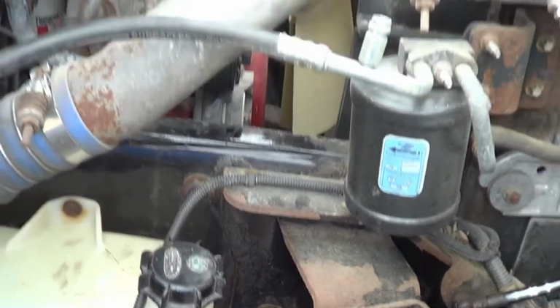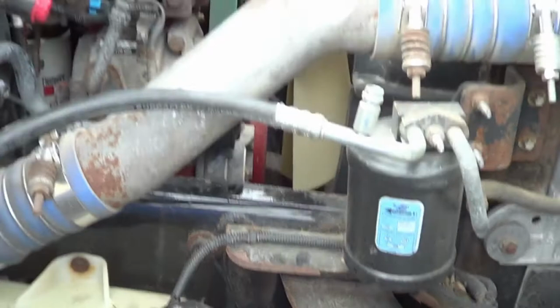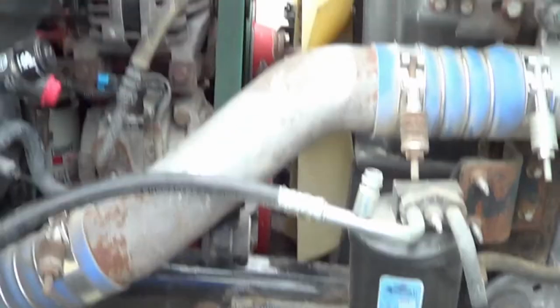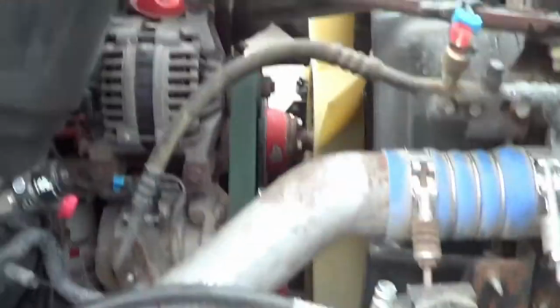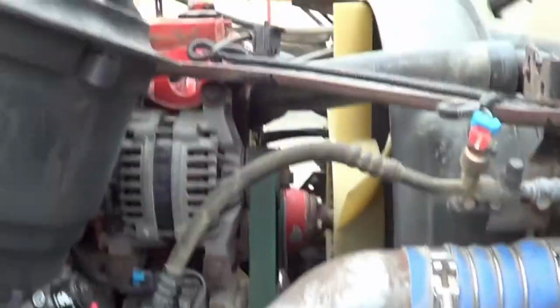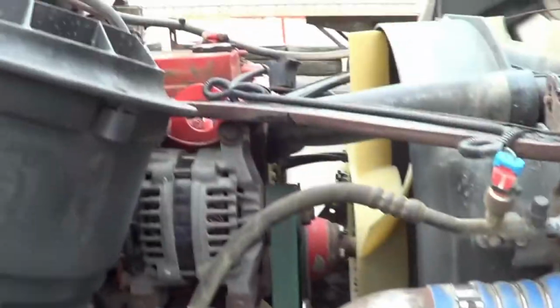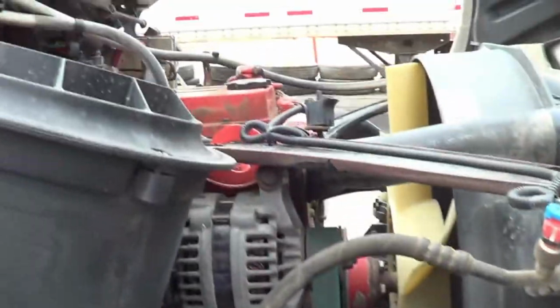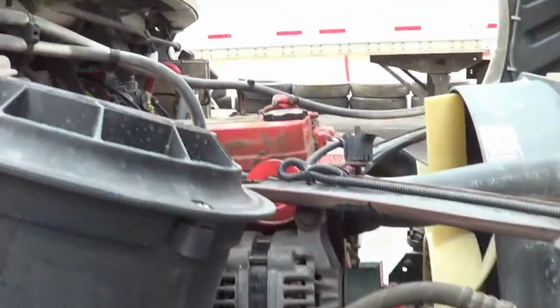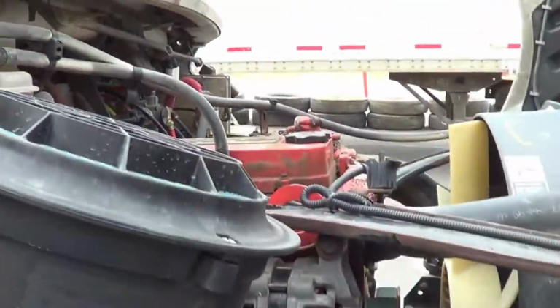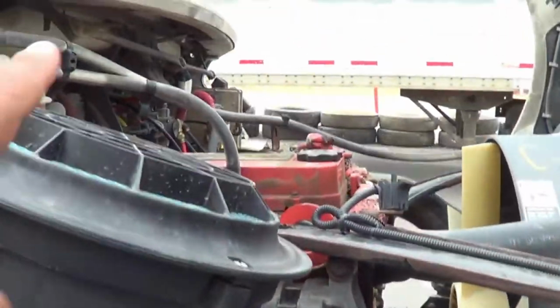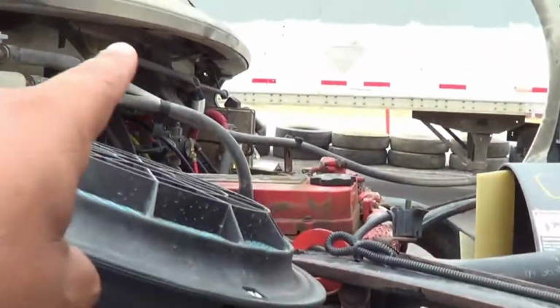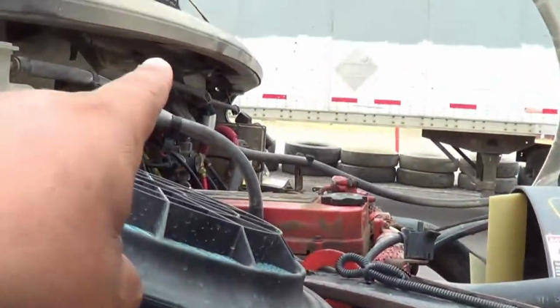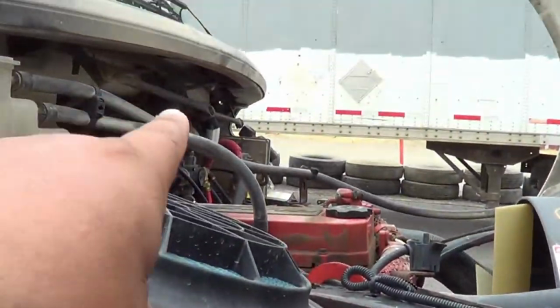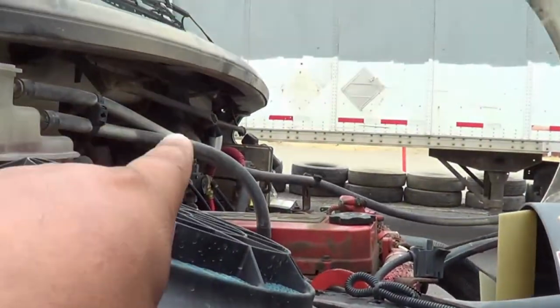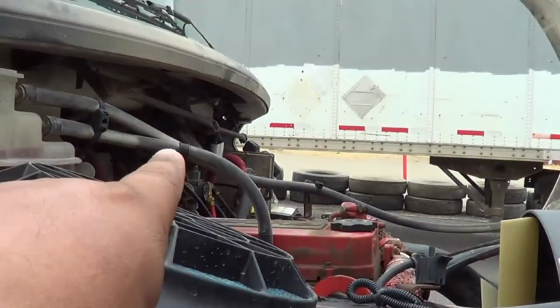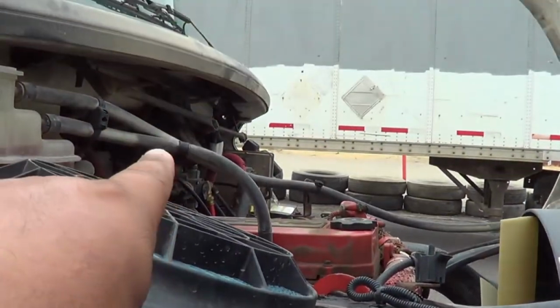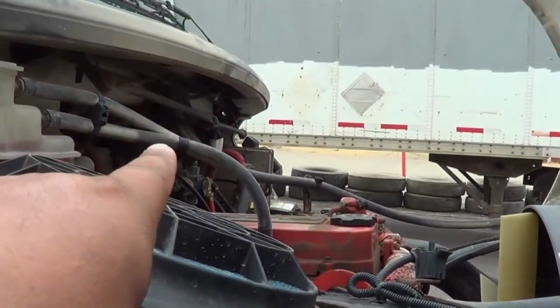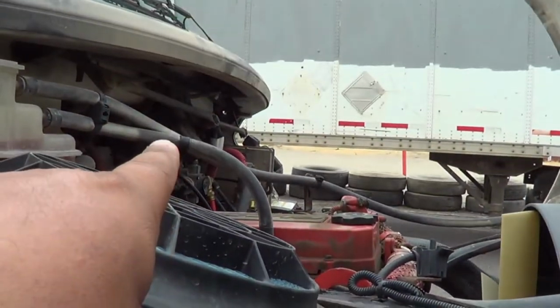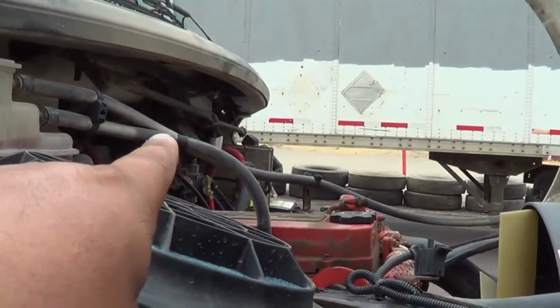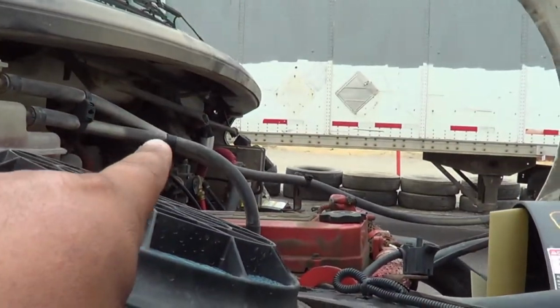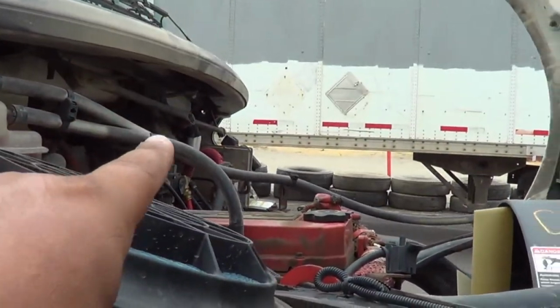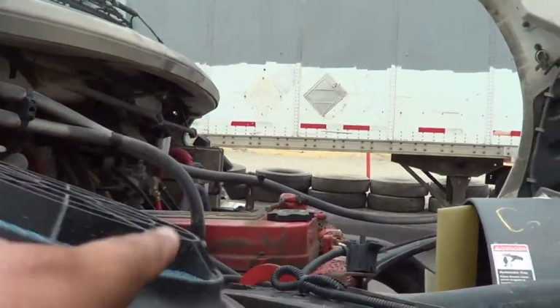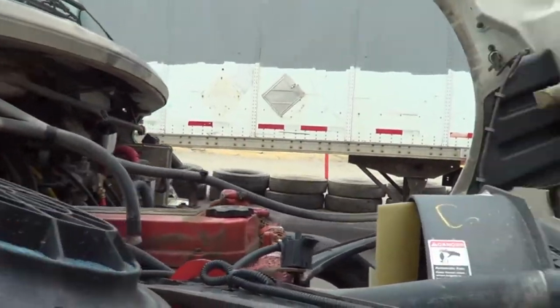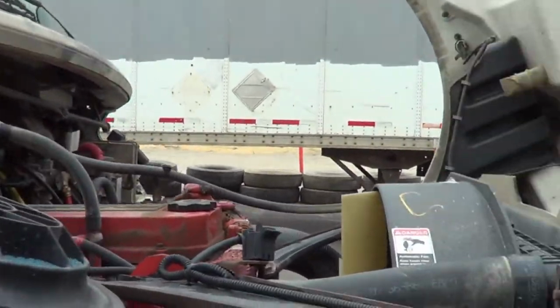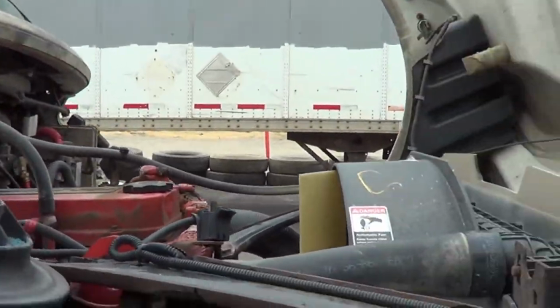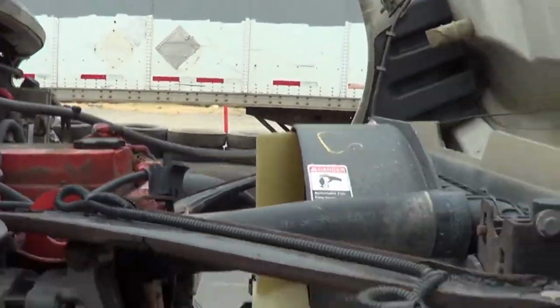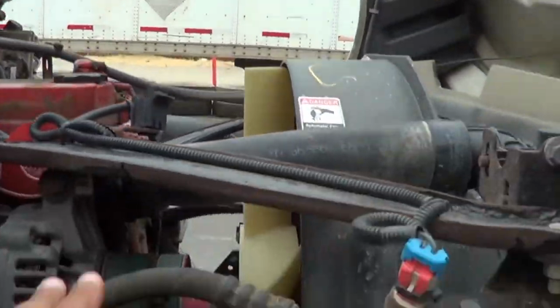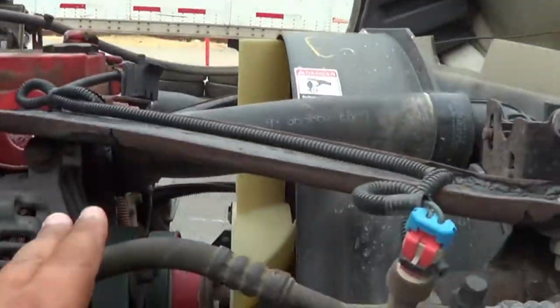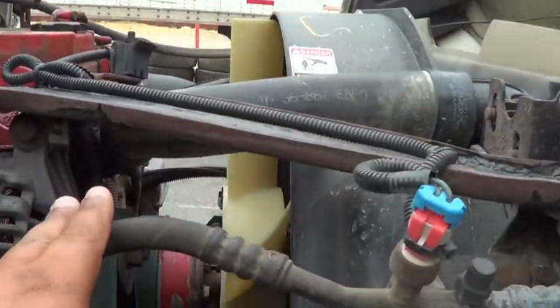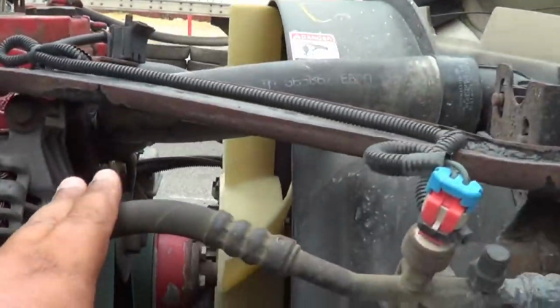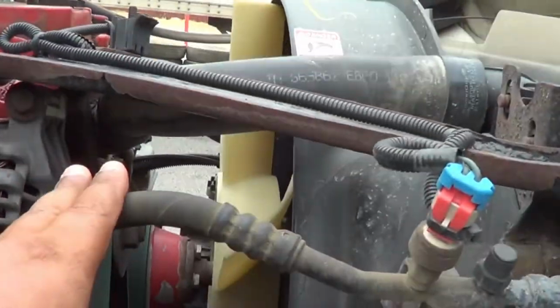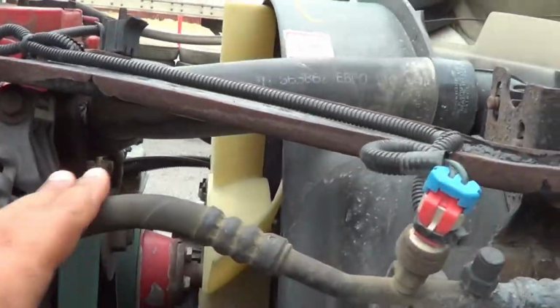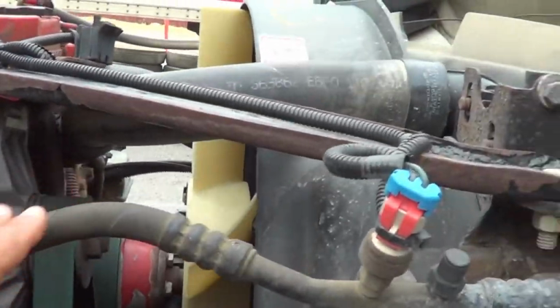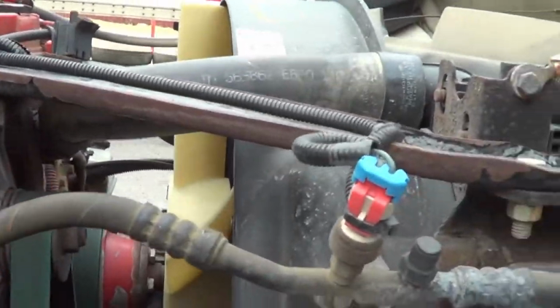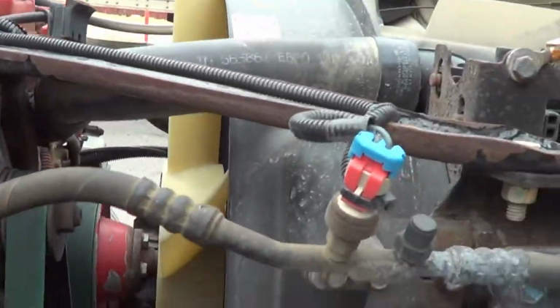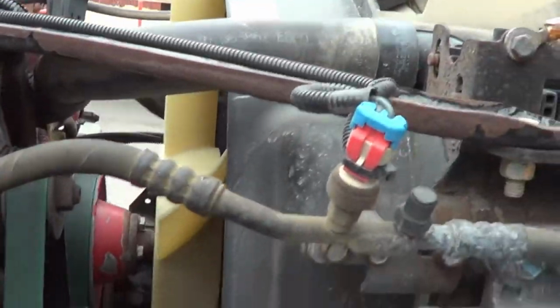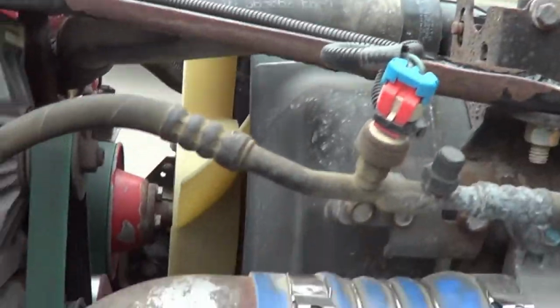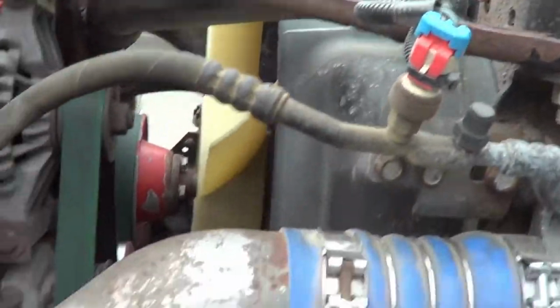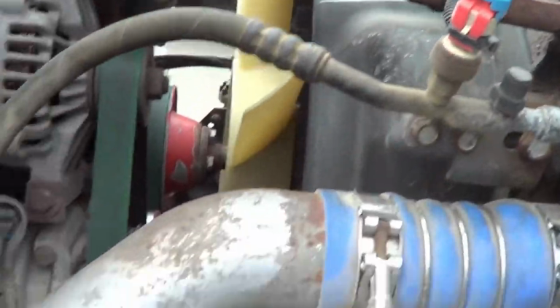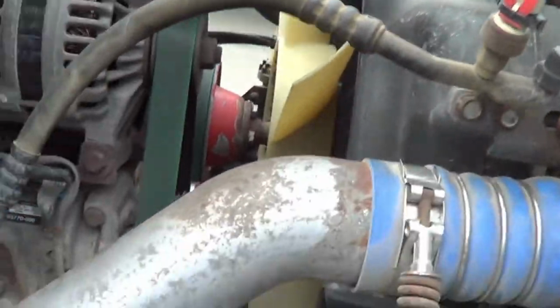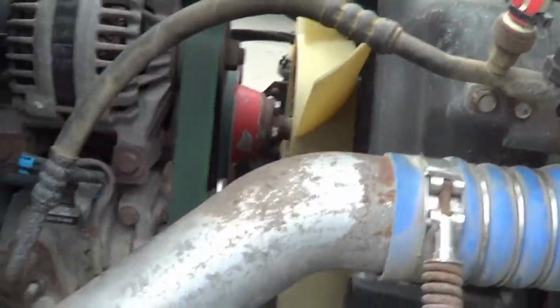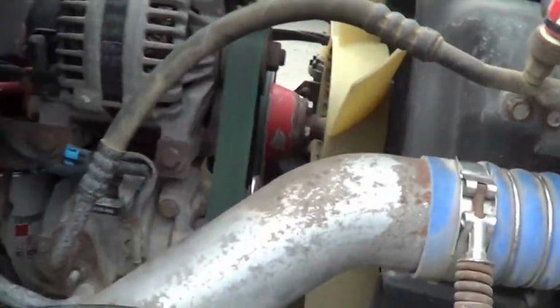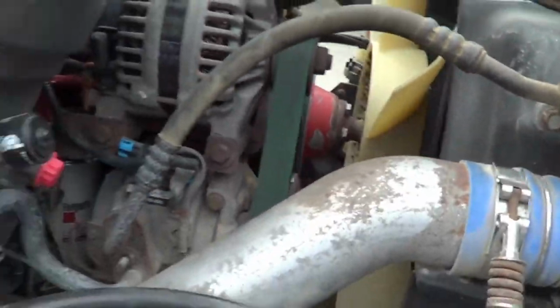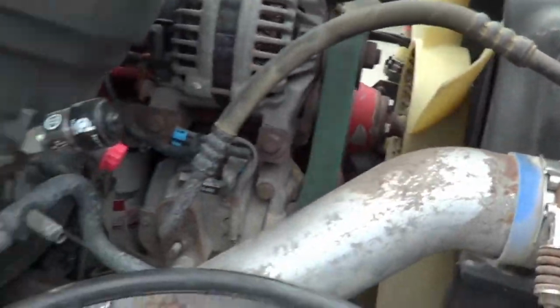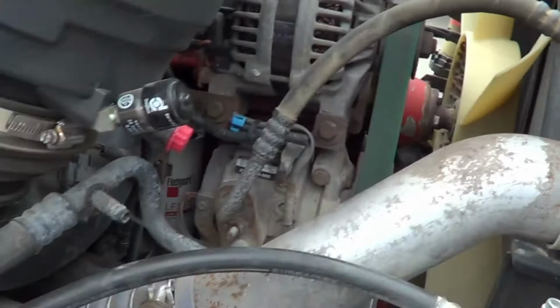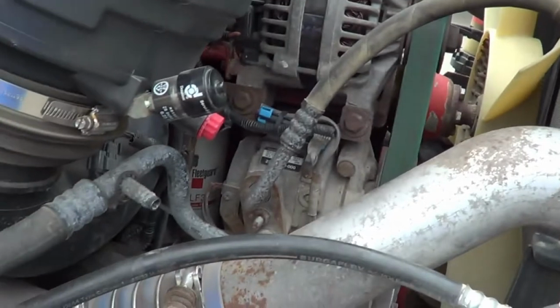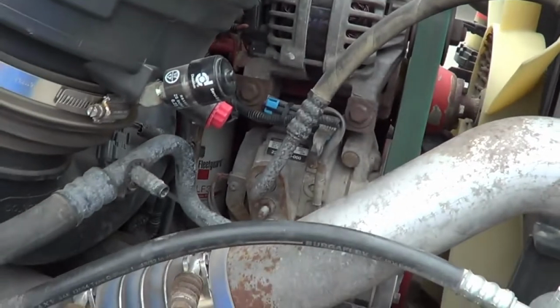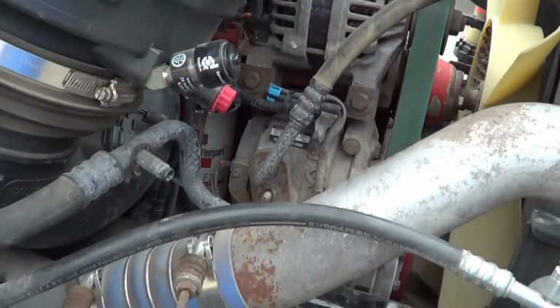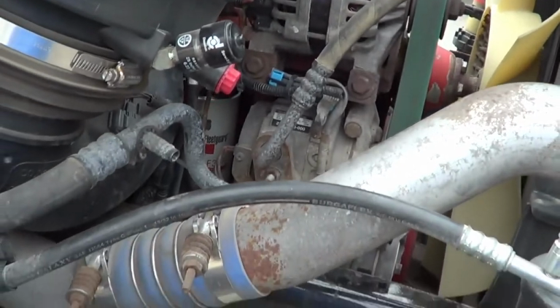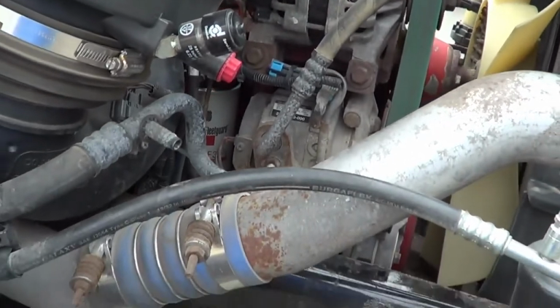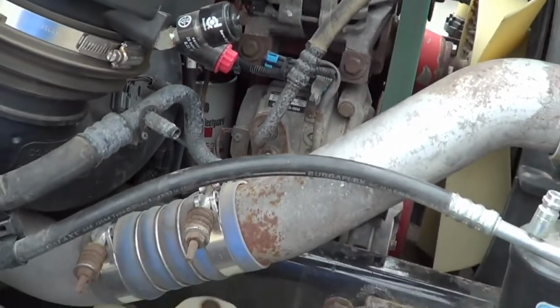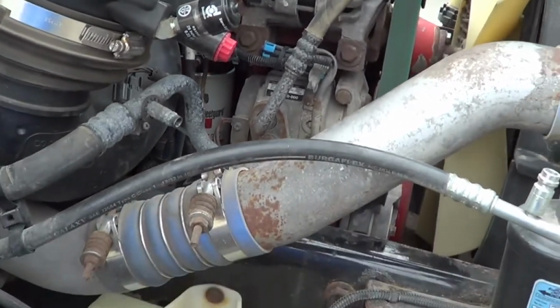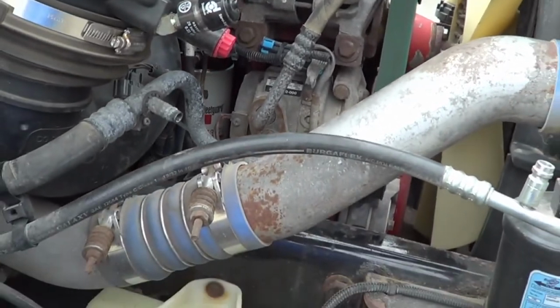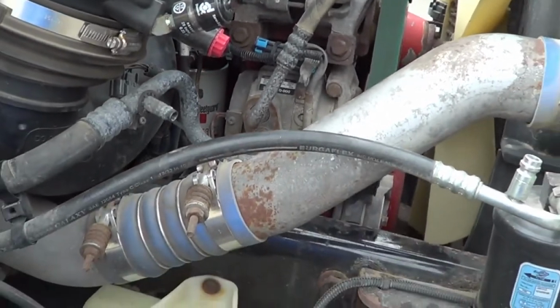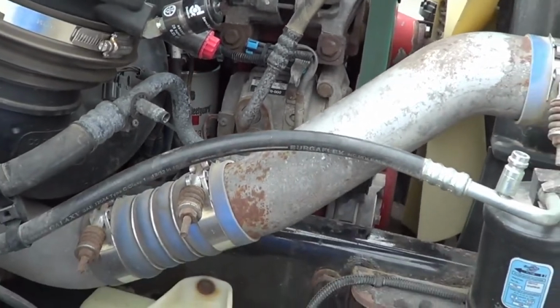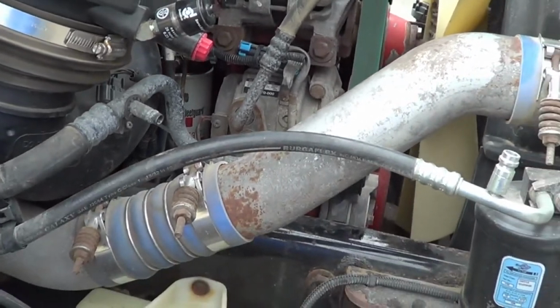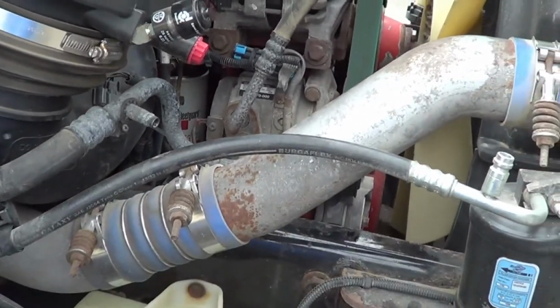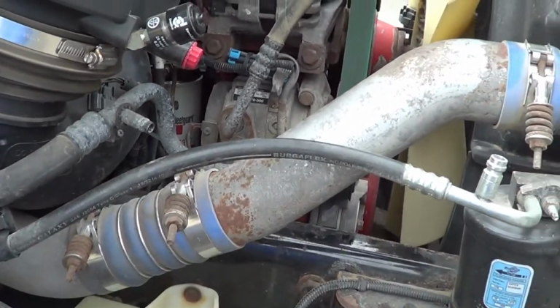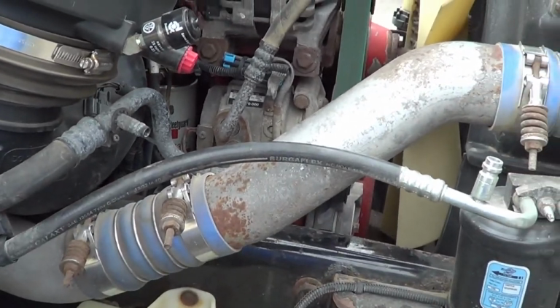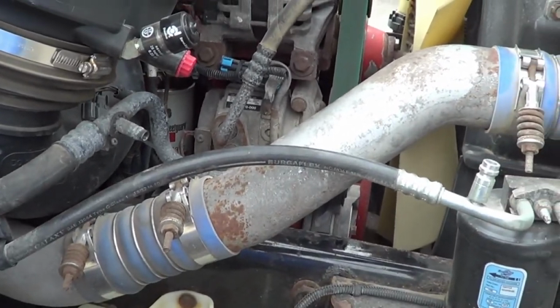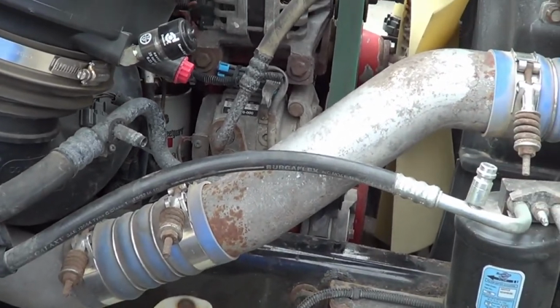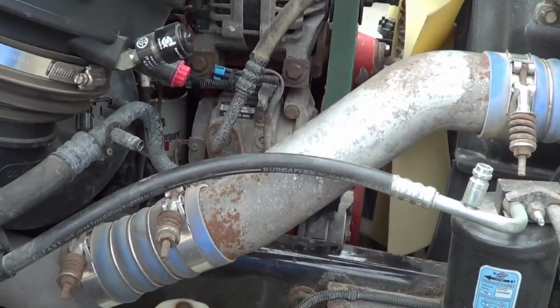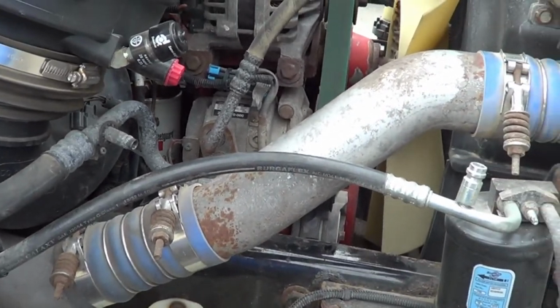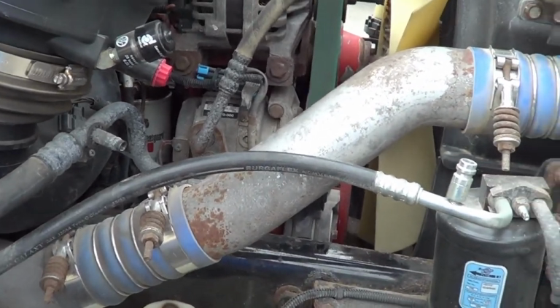I'm going to inspect all the hoses on this side of the vehicle. I'm going to make sure there are no abrasions, bulges, cuts, or leaks, and they're securely mounted, no missing hardware.